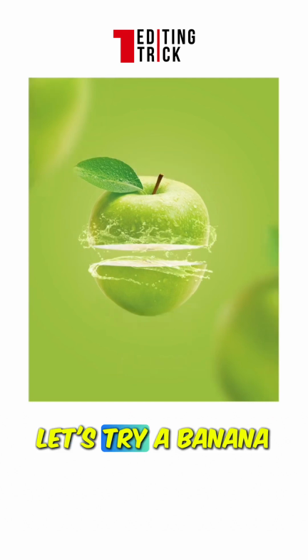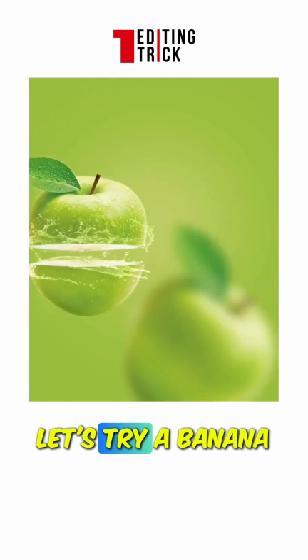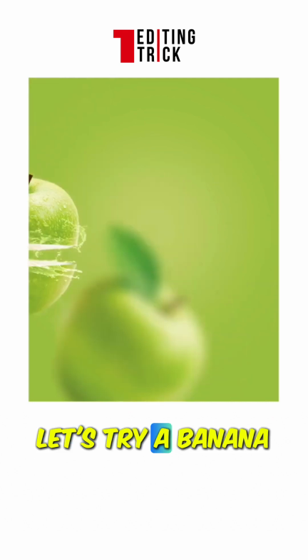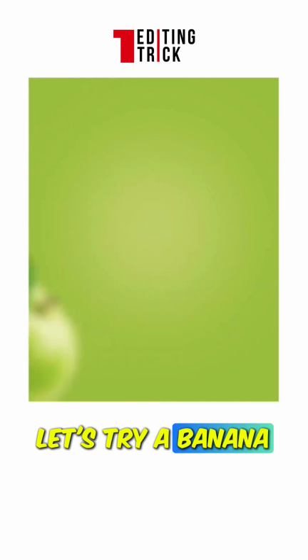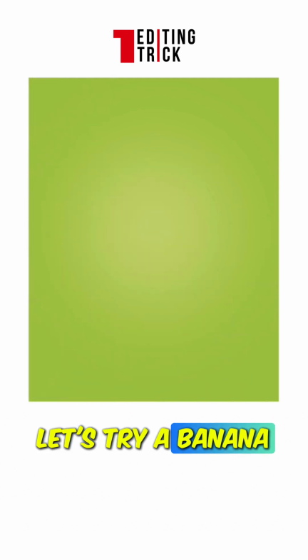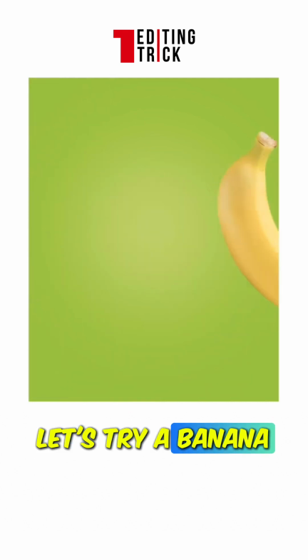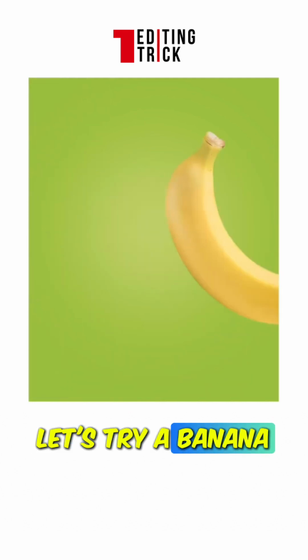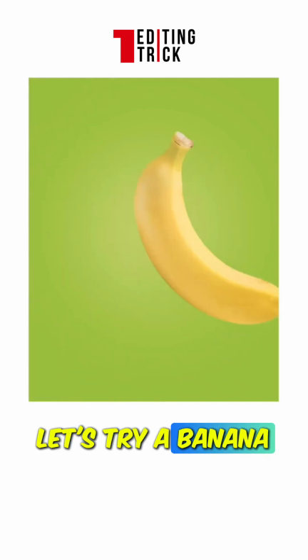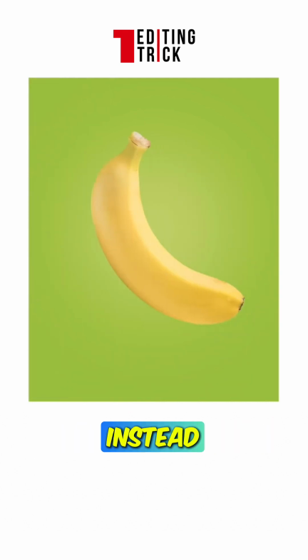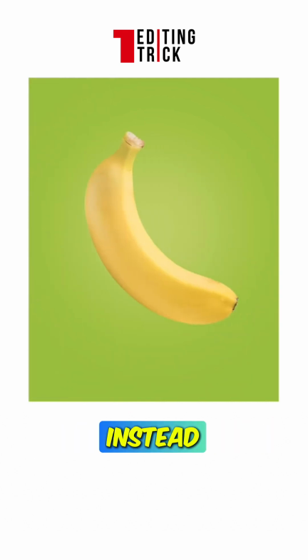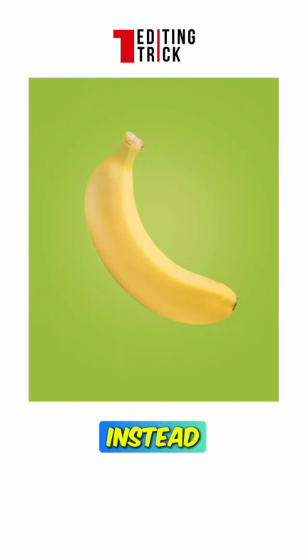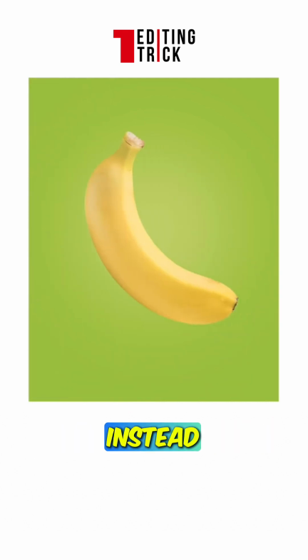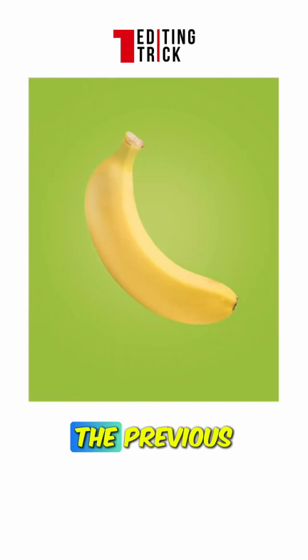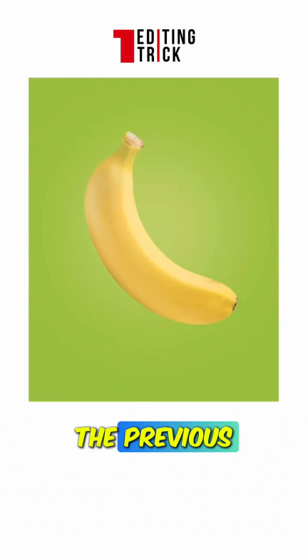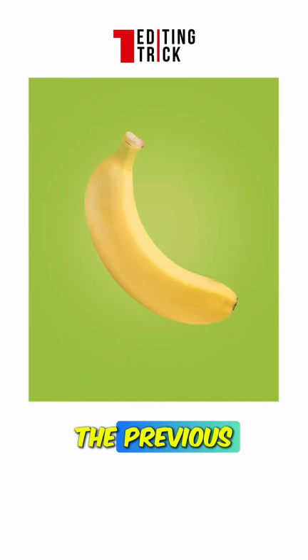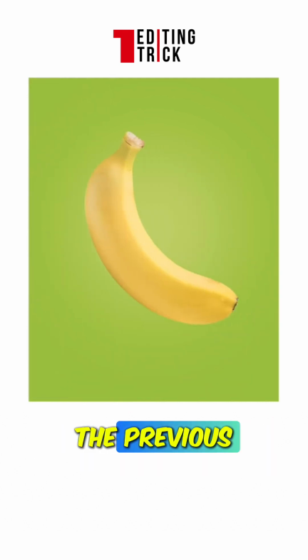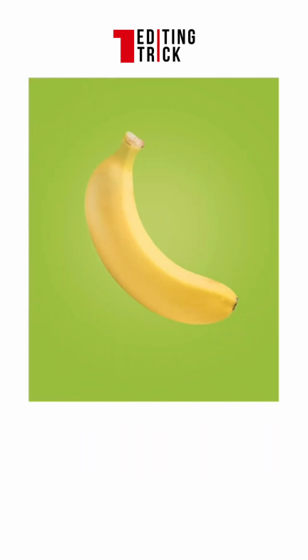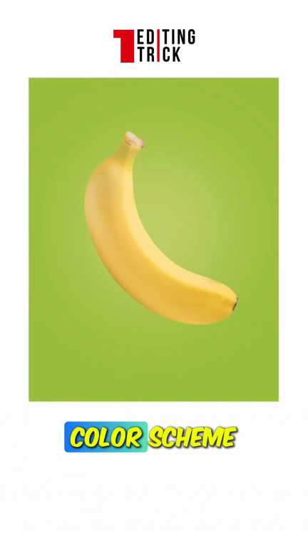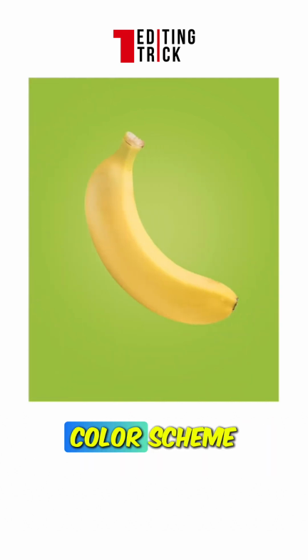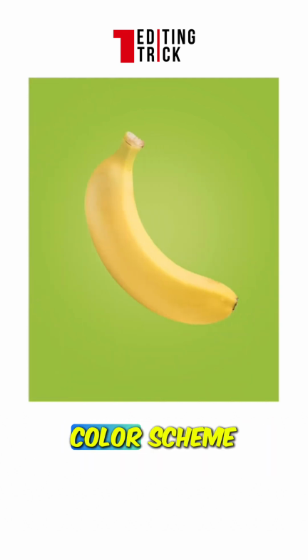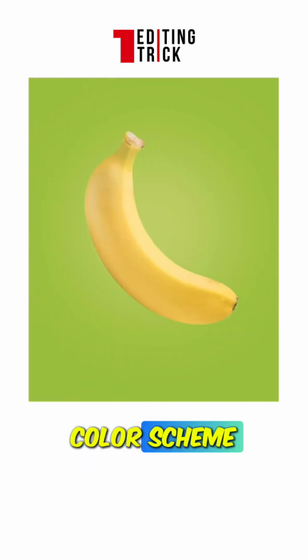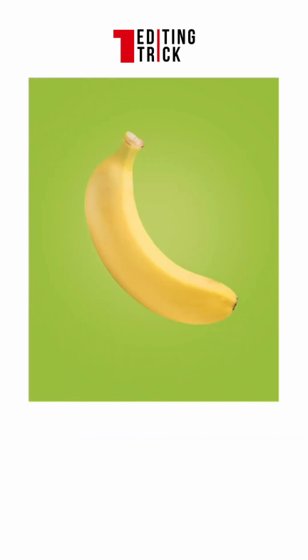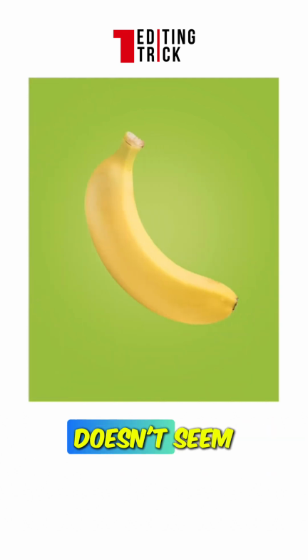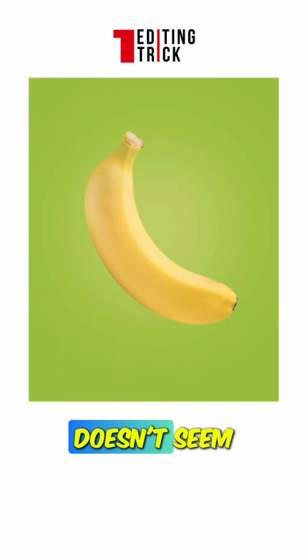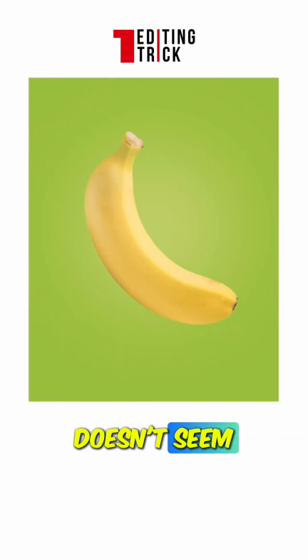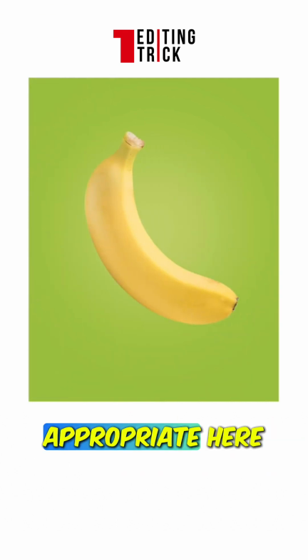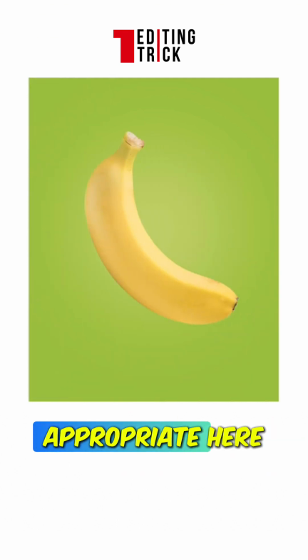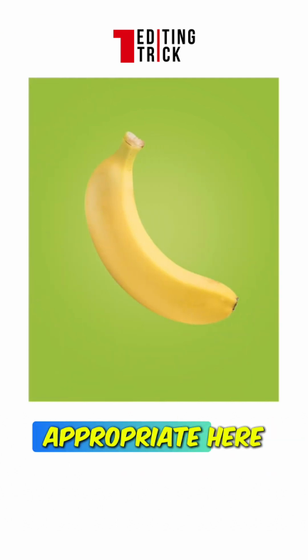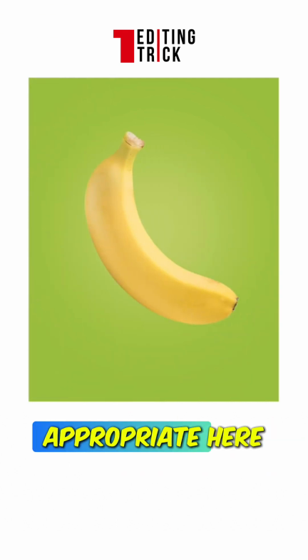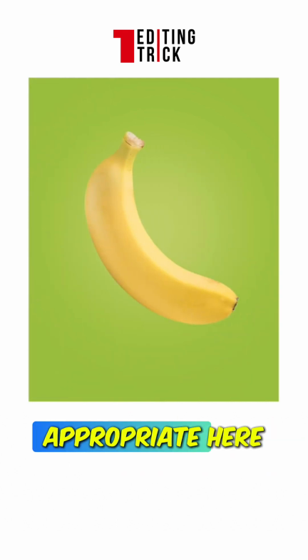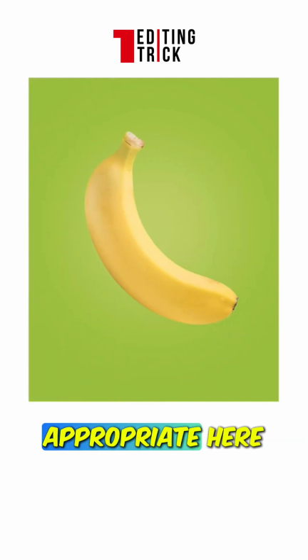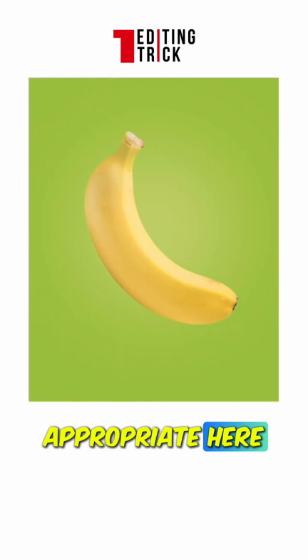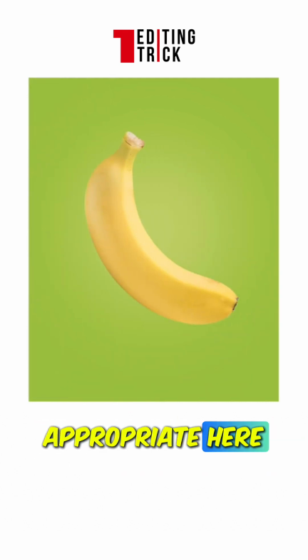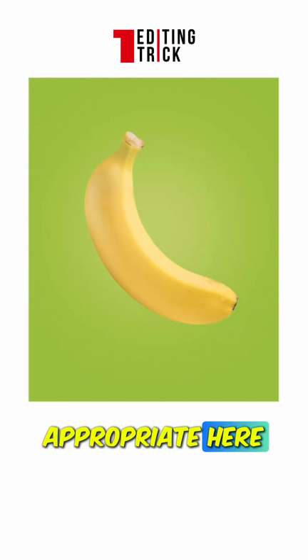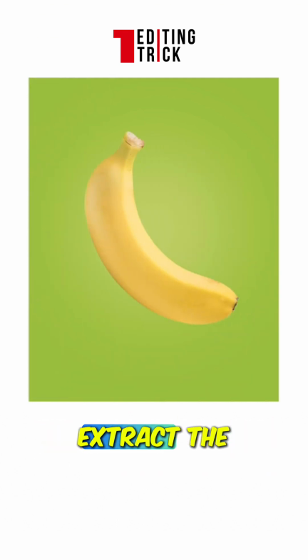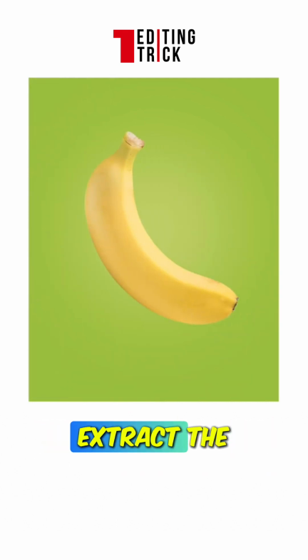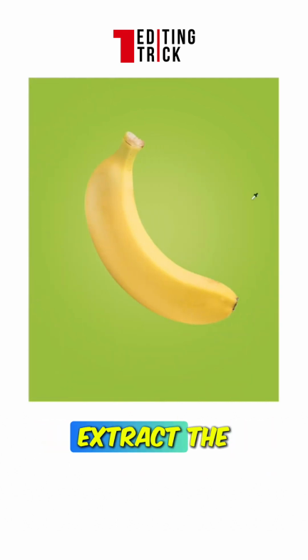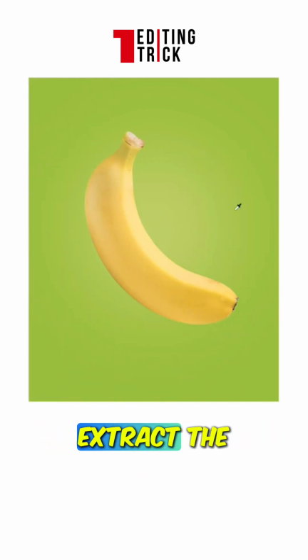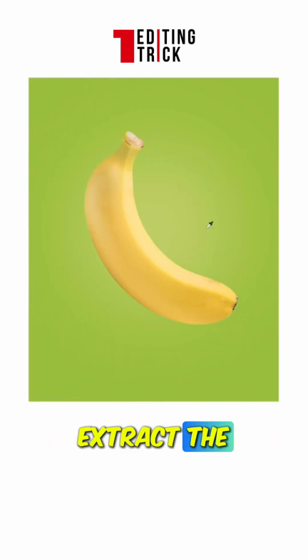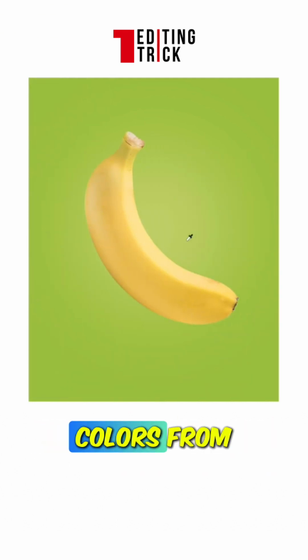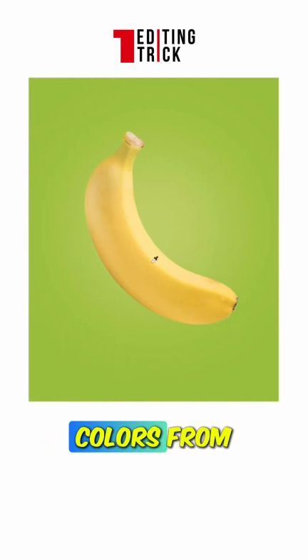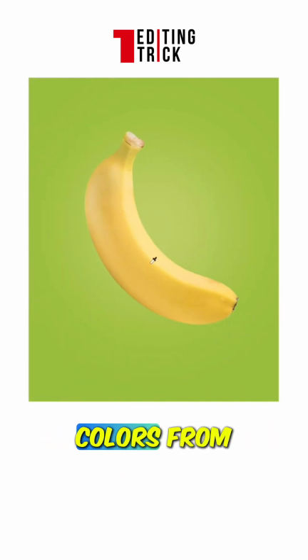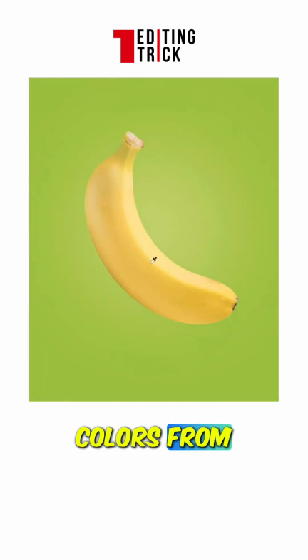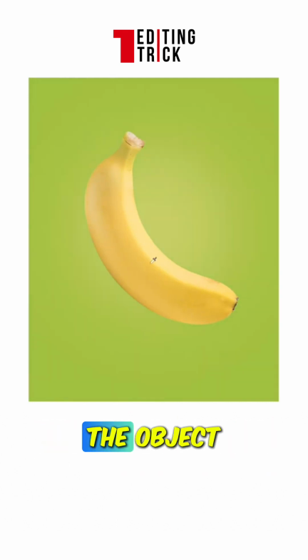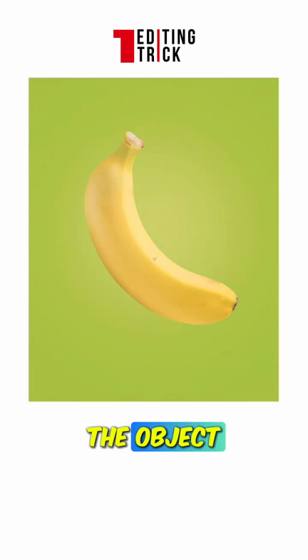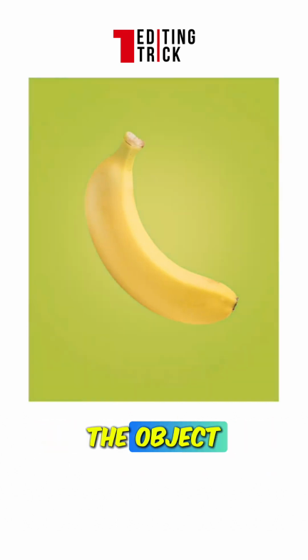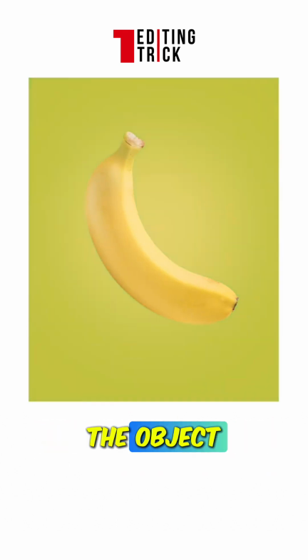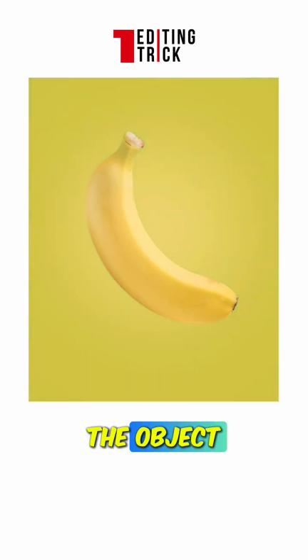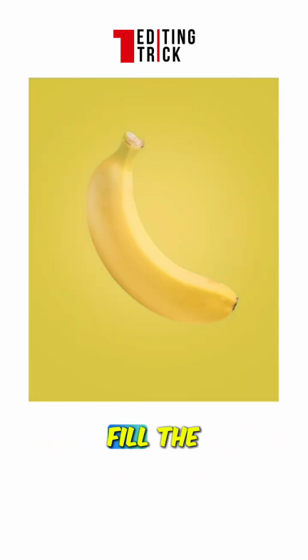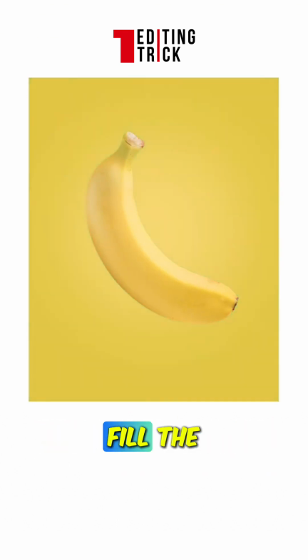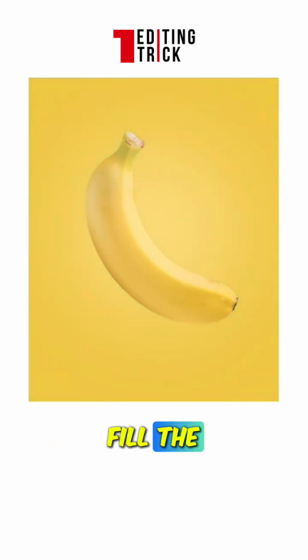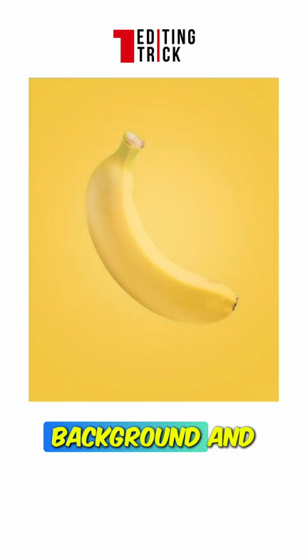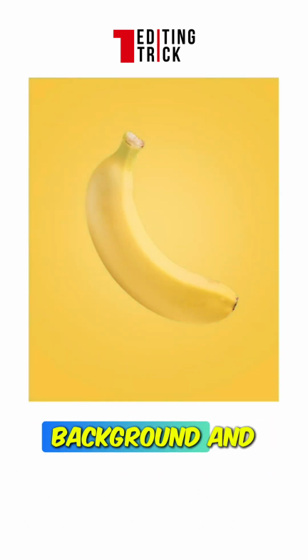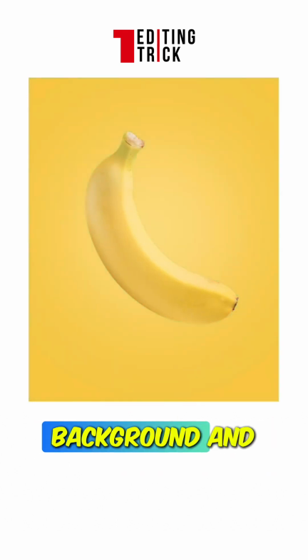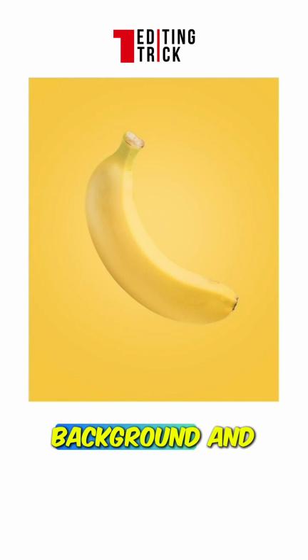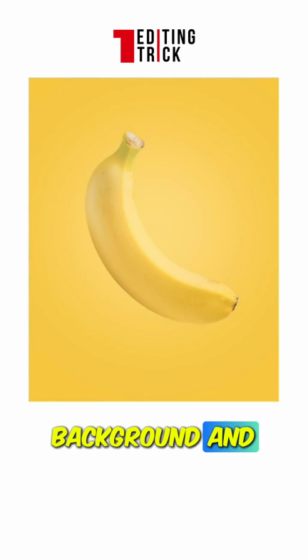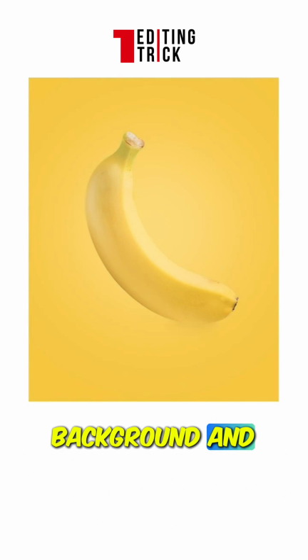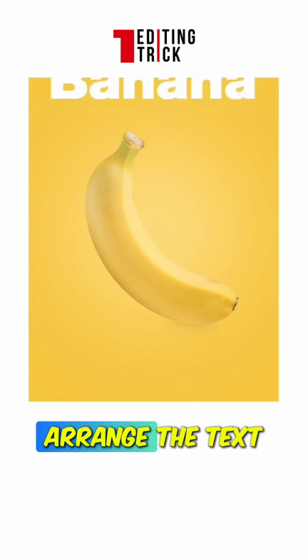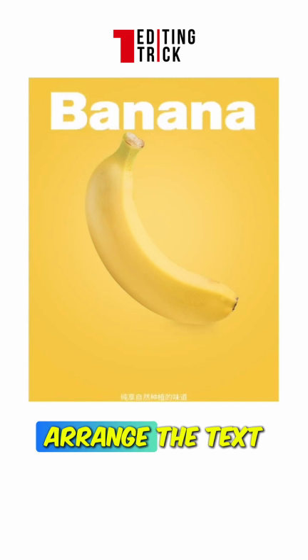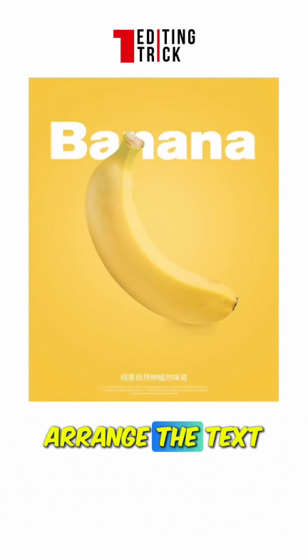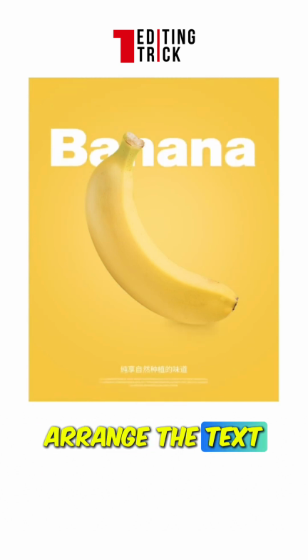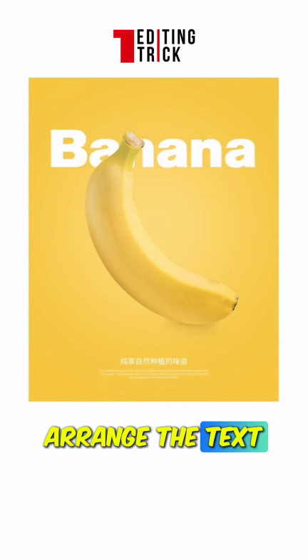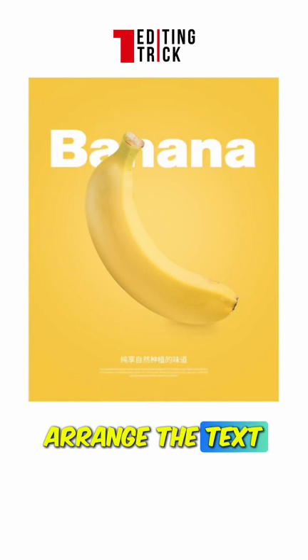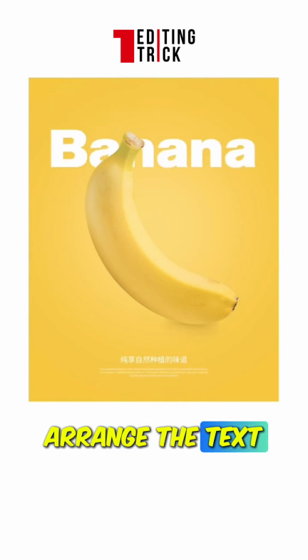Let's try a banana instead. The previous color scheme doesn't seem appropriate. Here, extract the colors from the object. Fill the background and arrange the text.